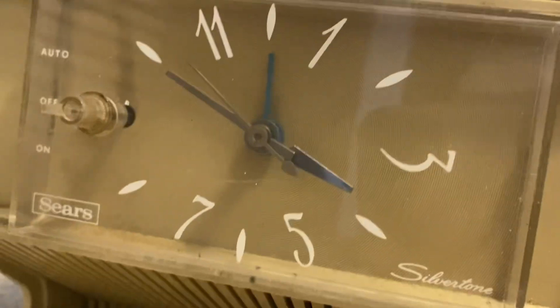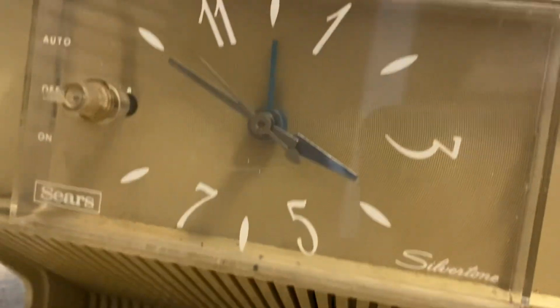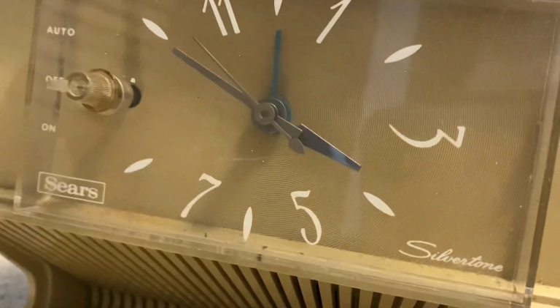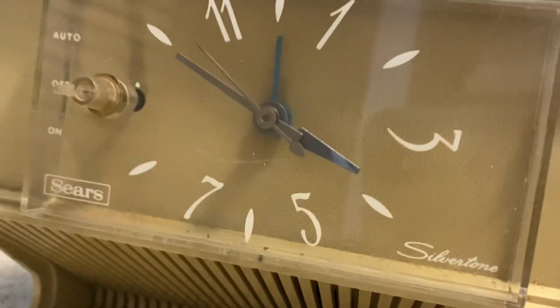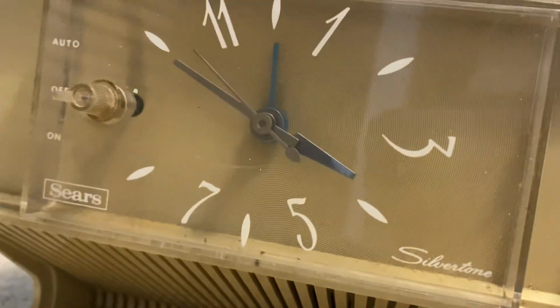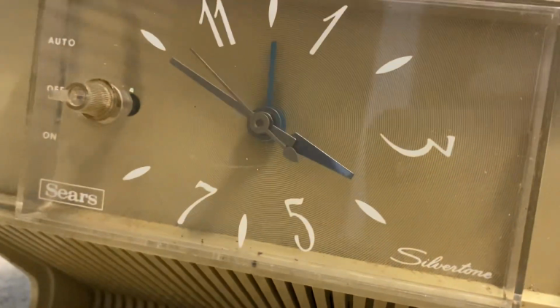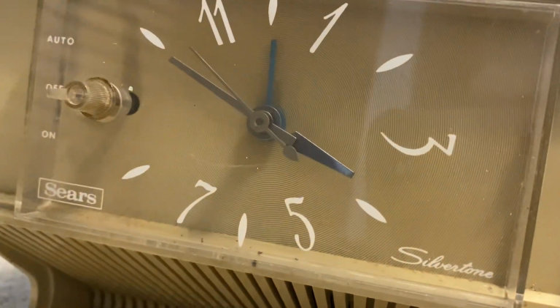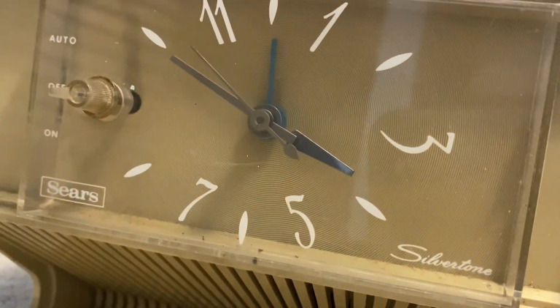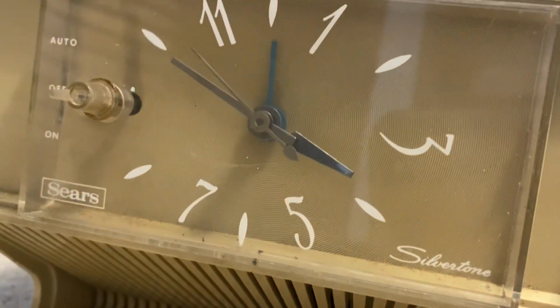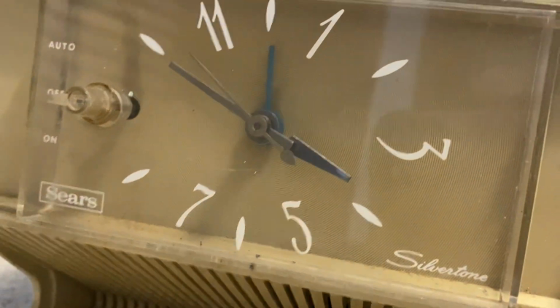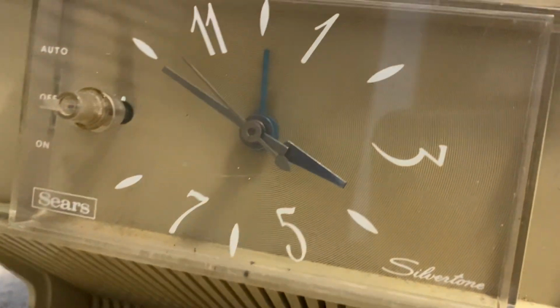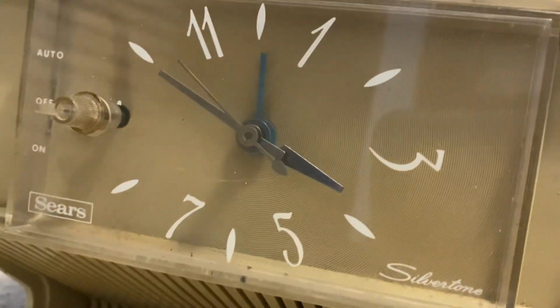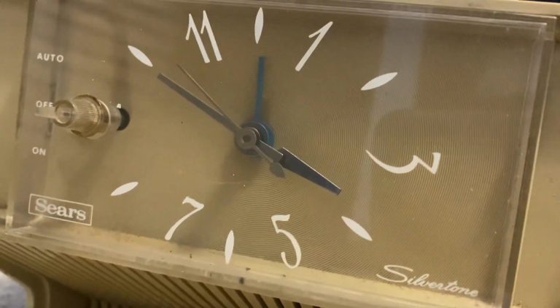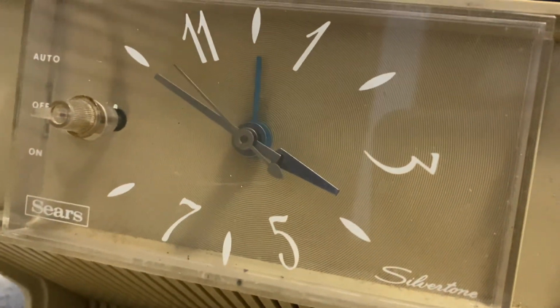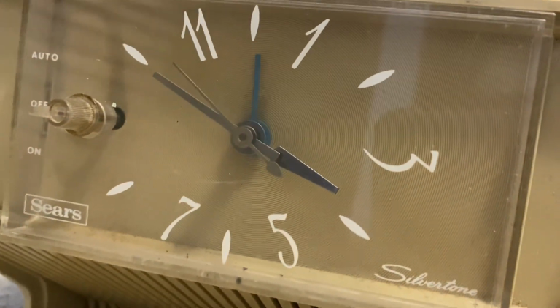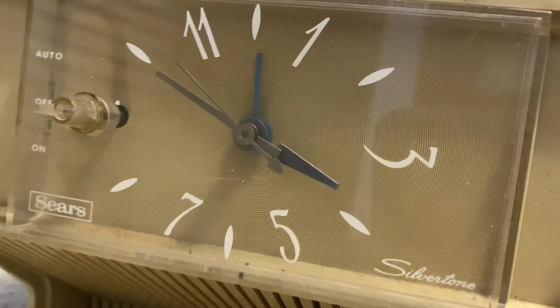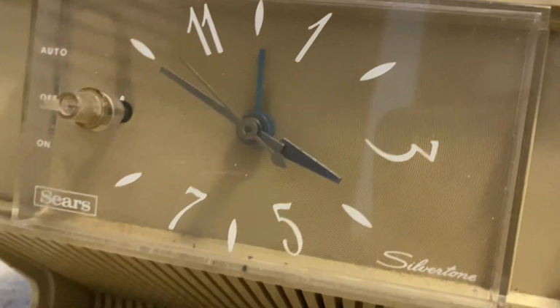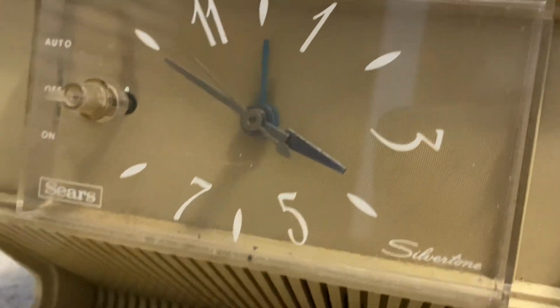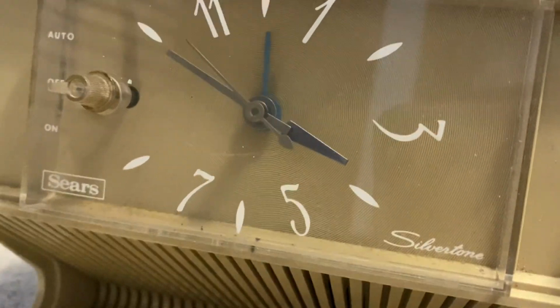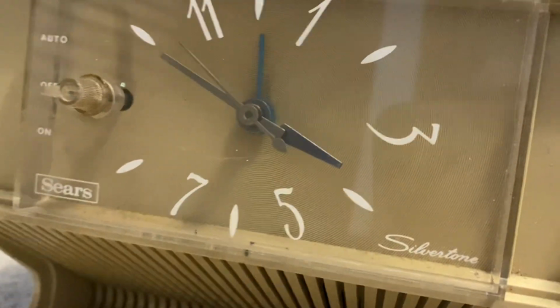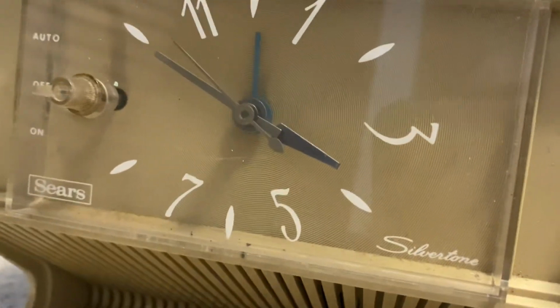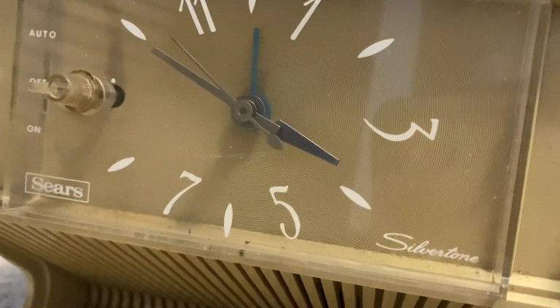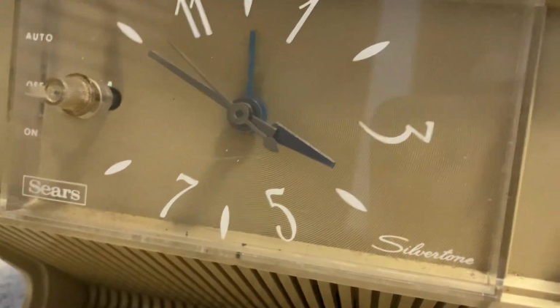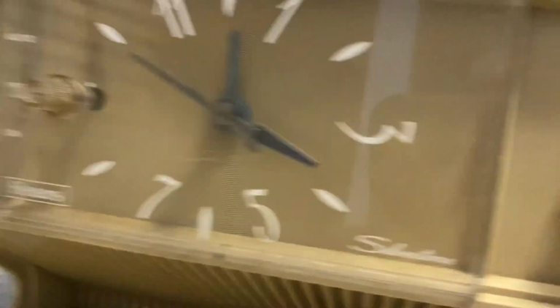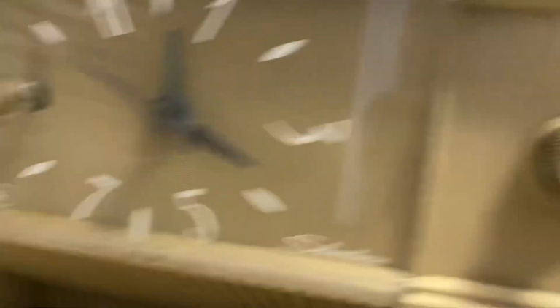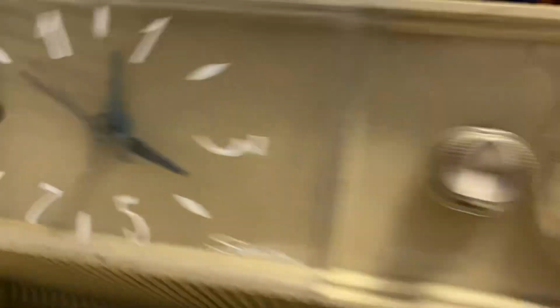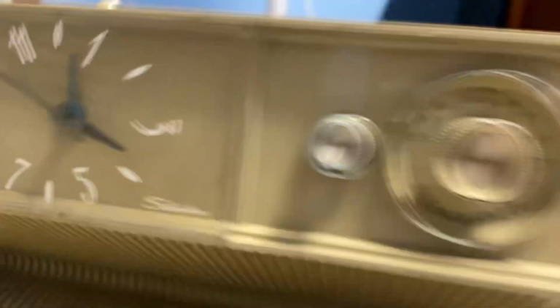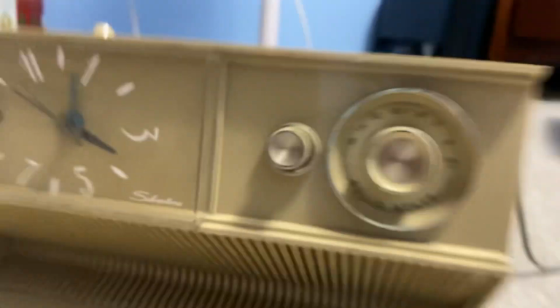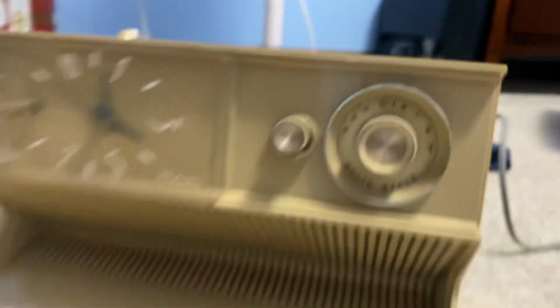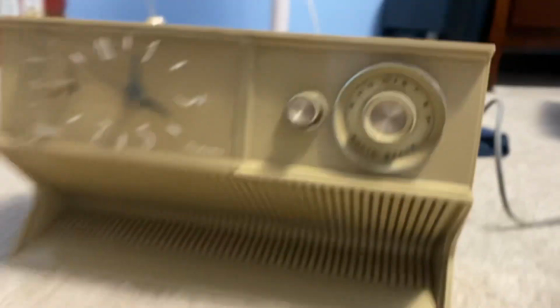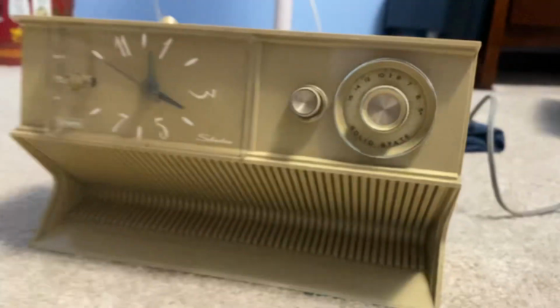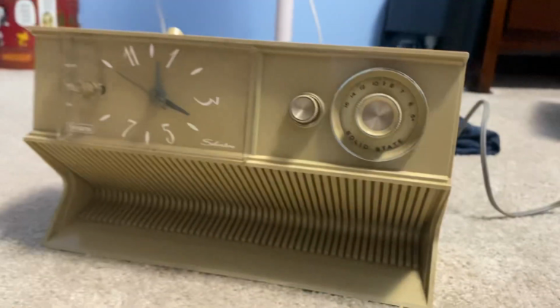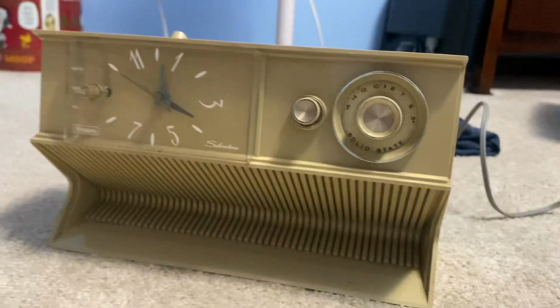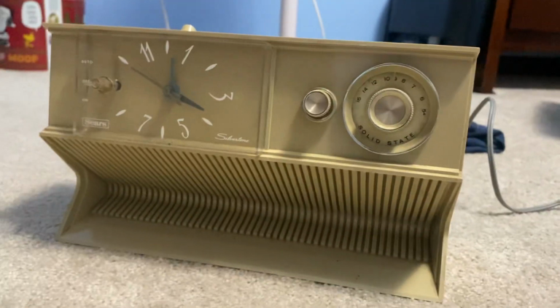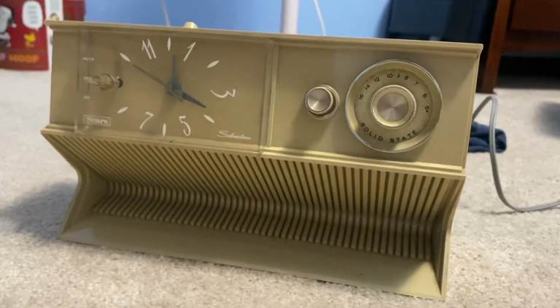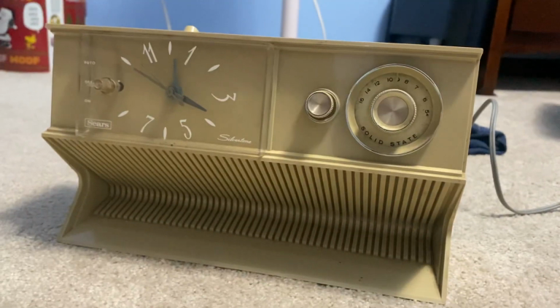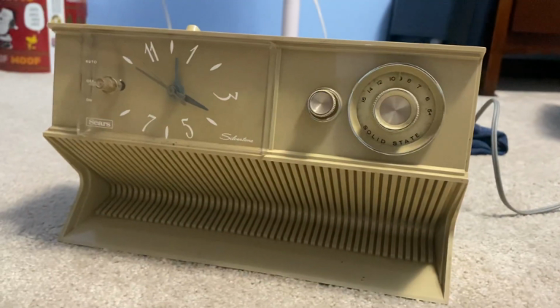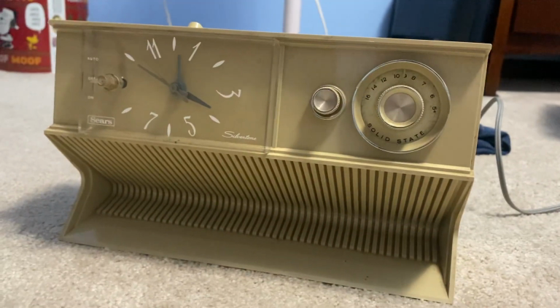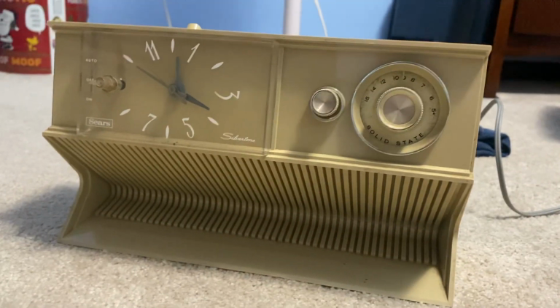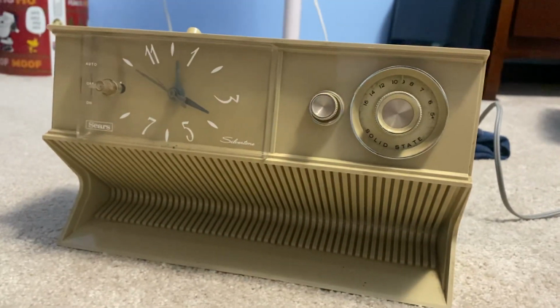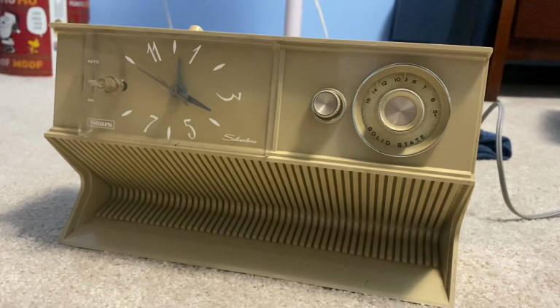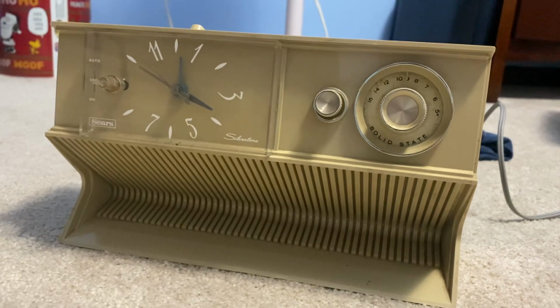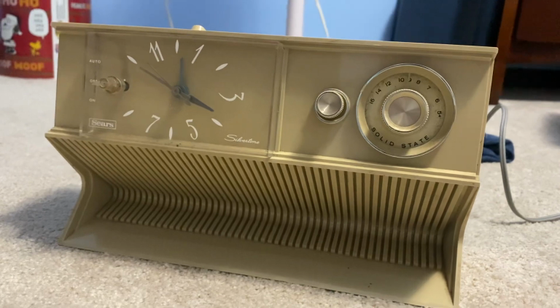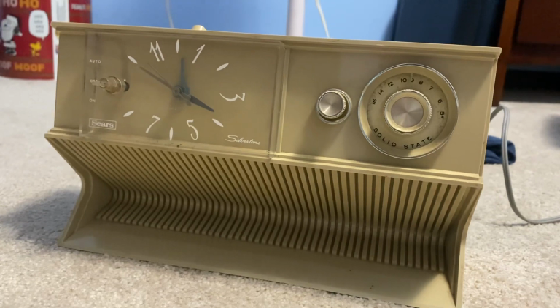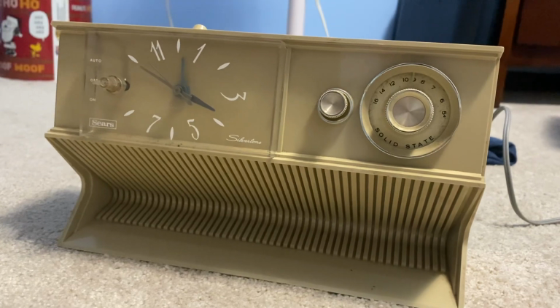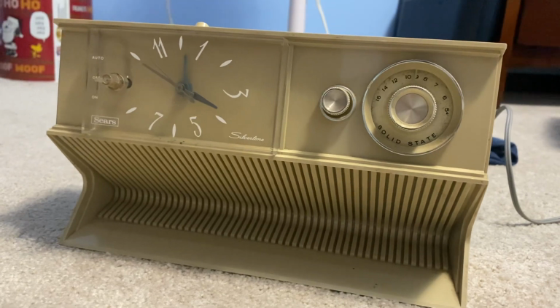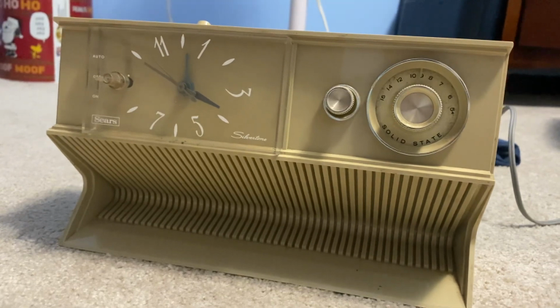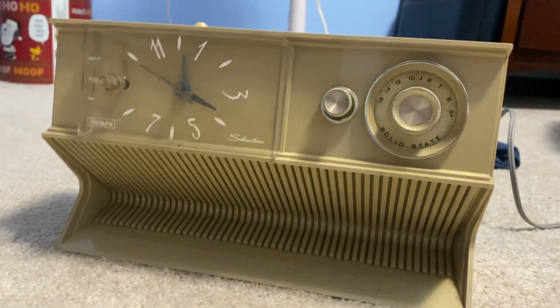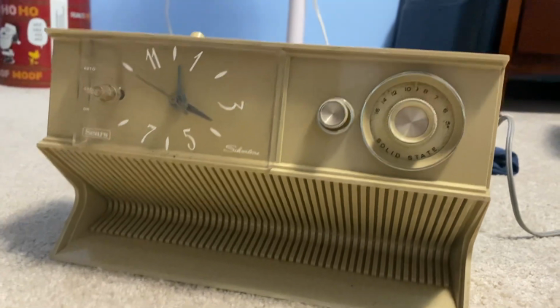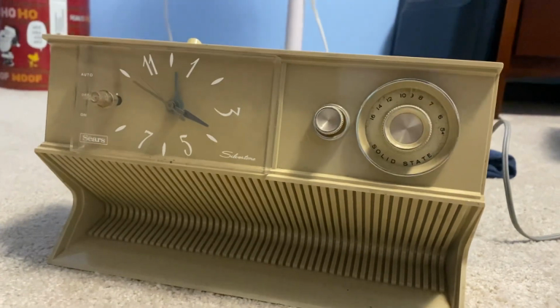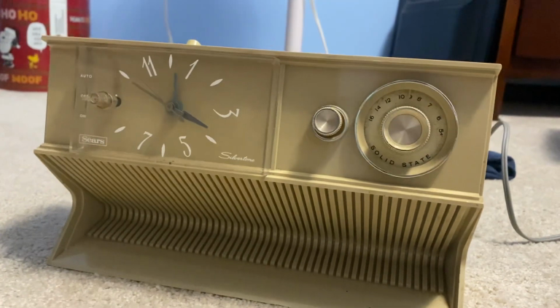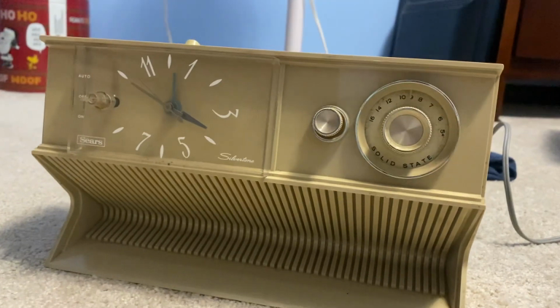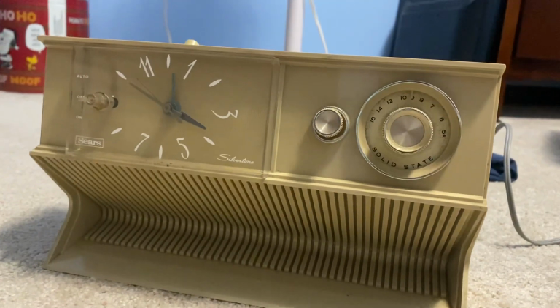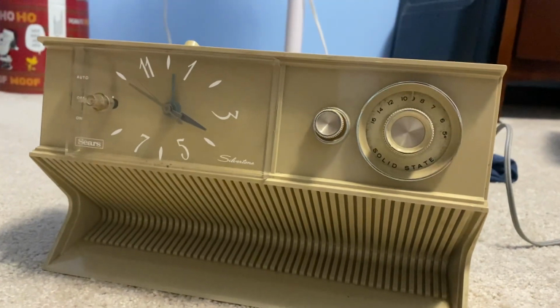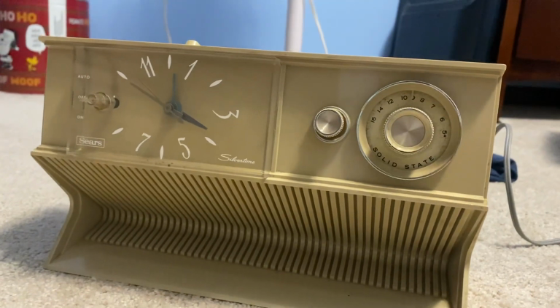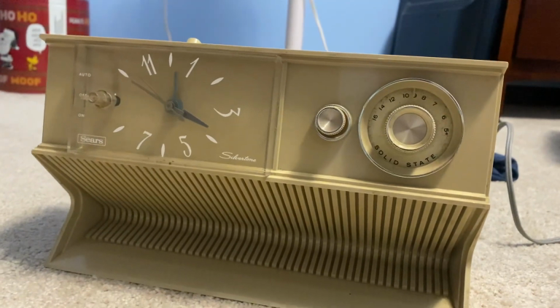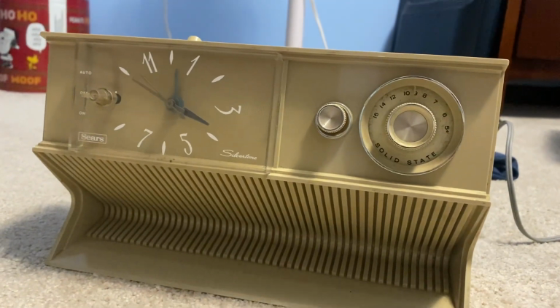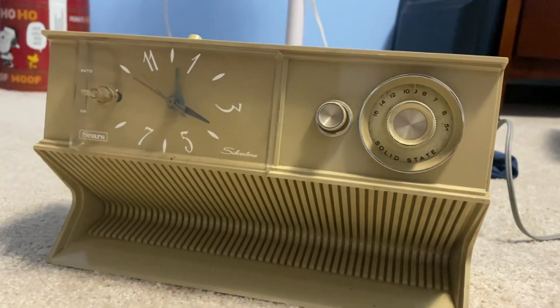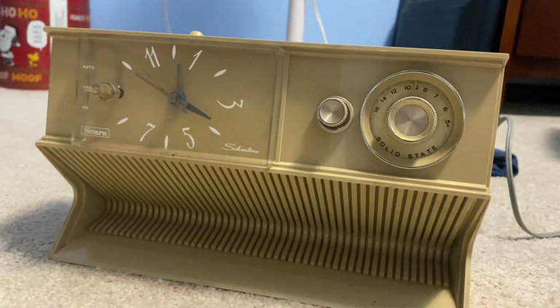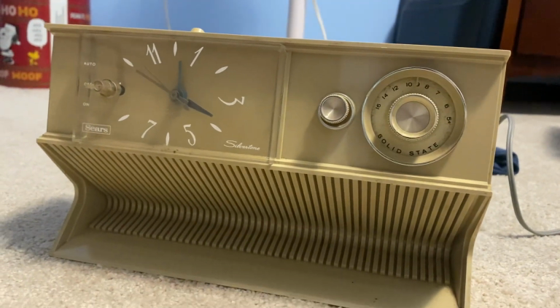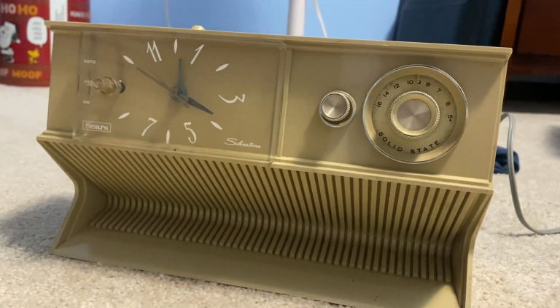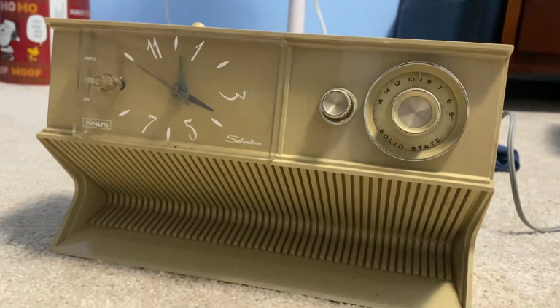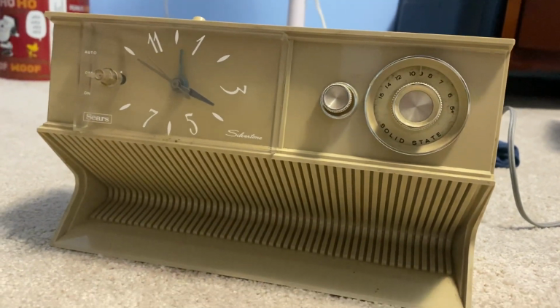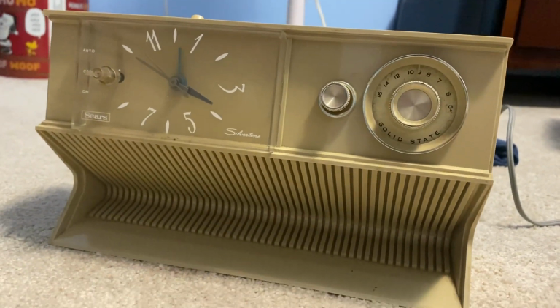Yeah, the clock doesn't work nor does the radio, so I'm gonna have to fix it. But I plan on fixing it and using it.